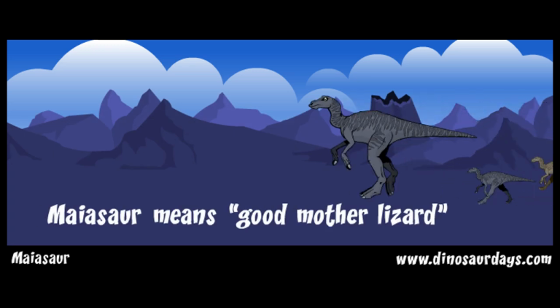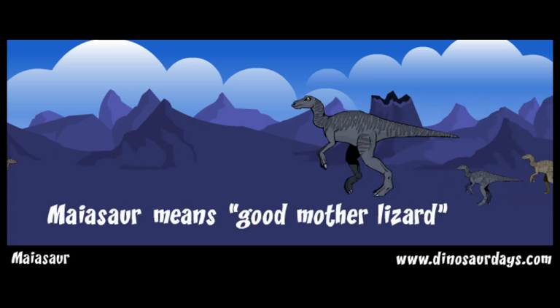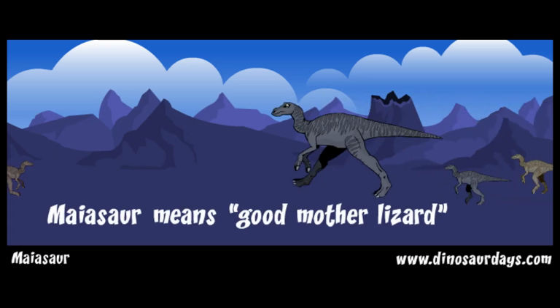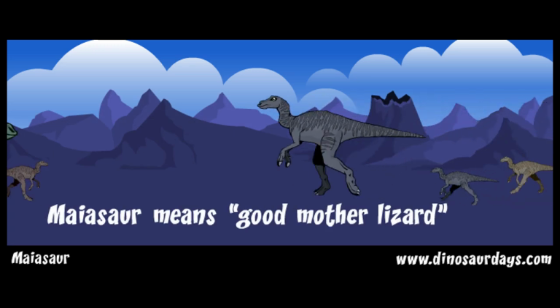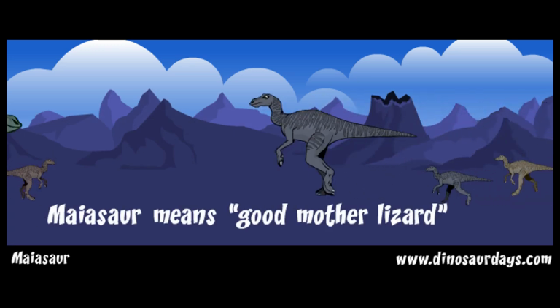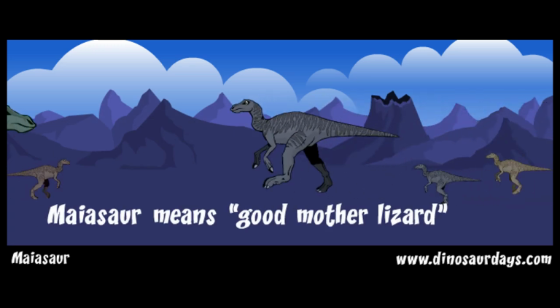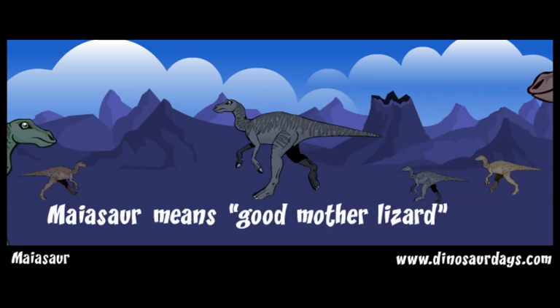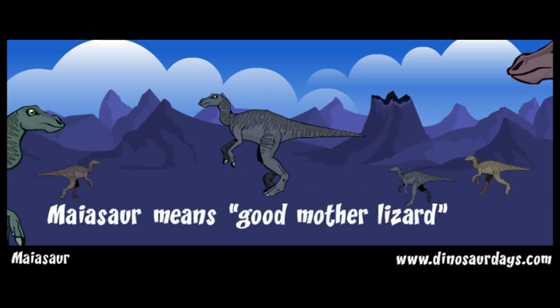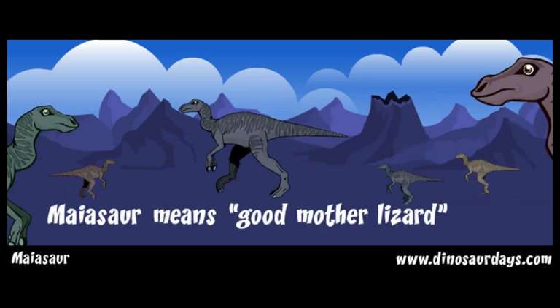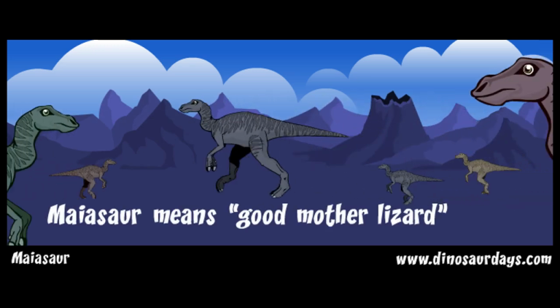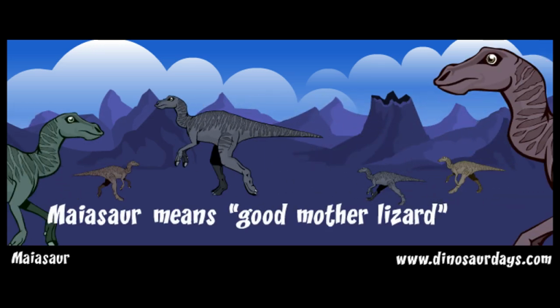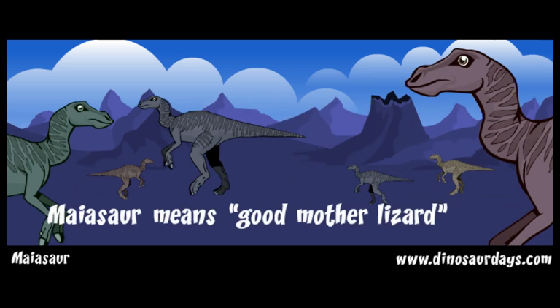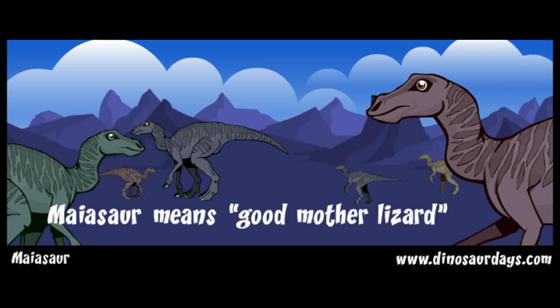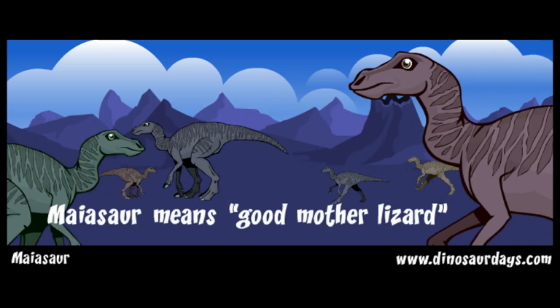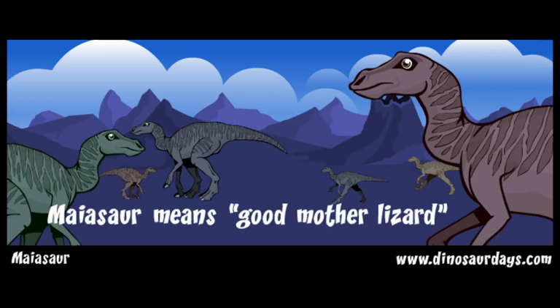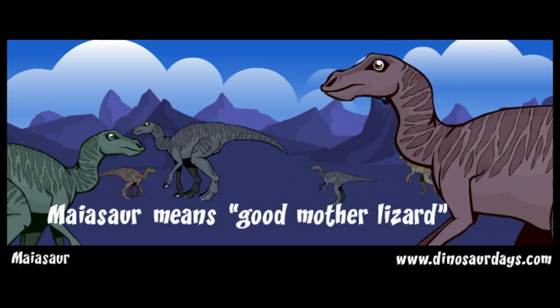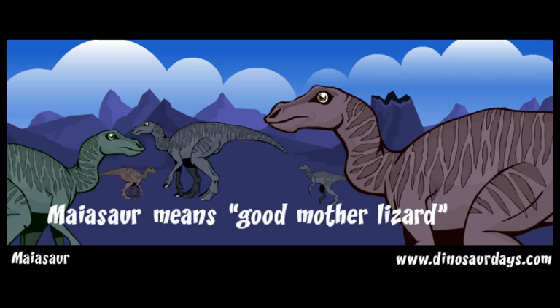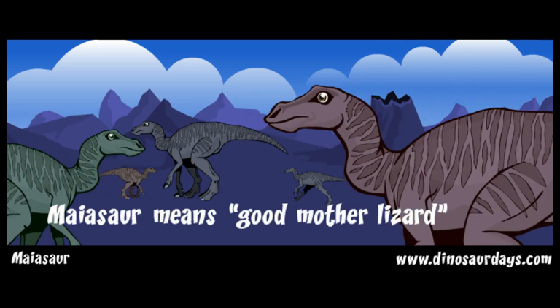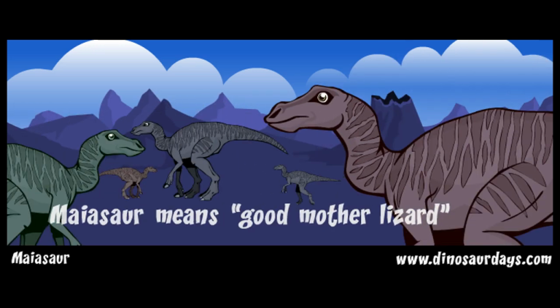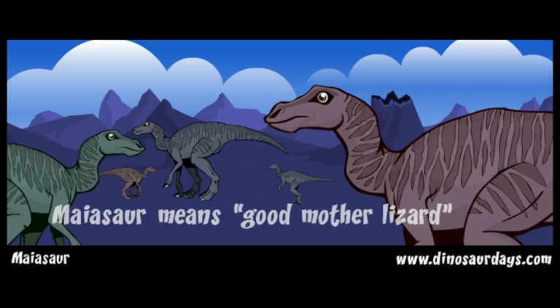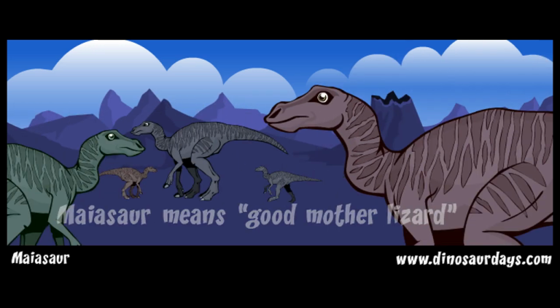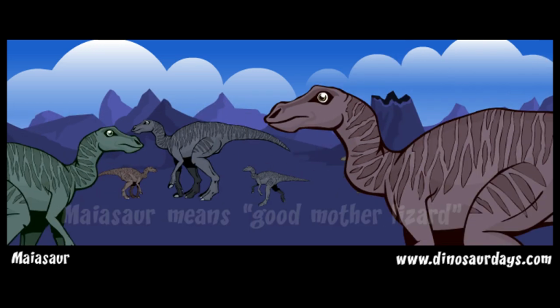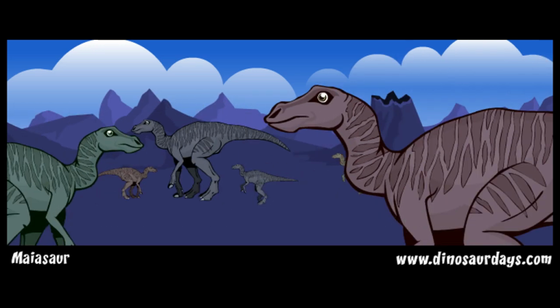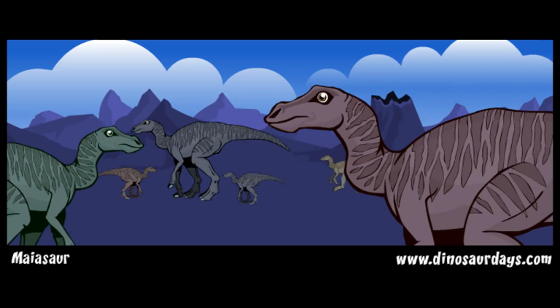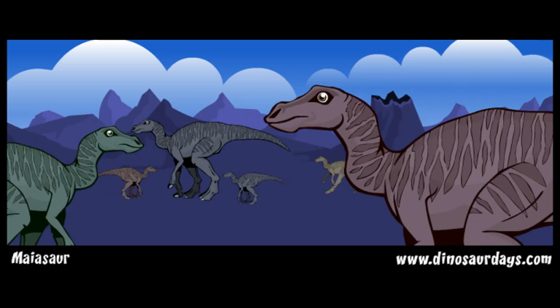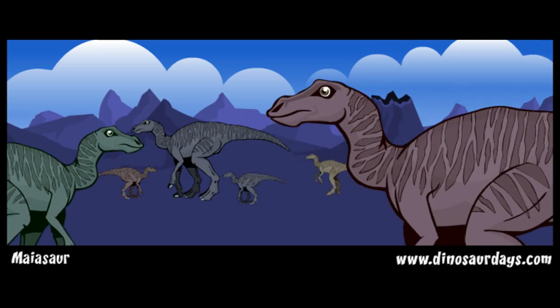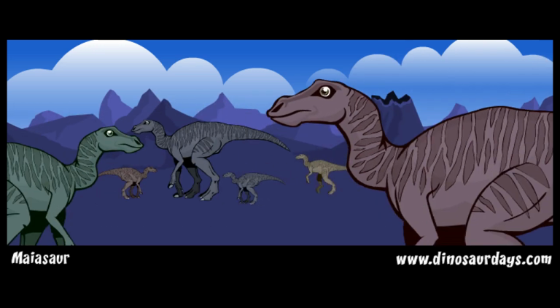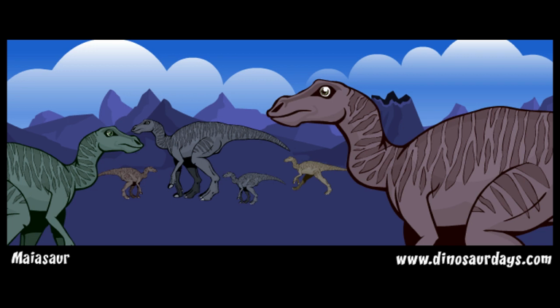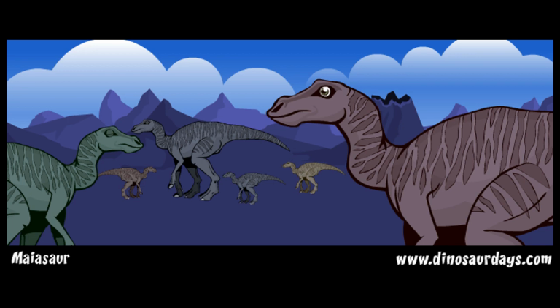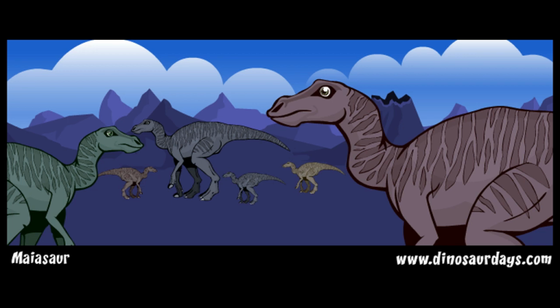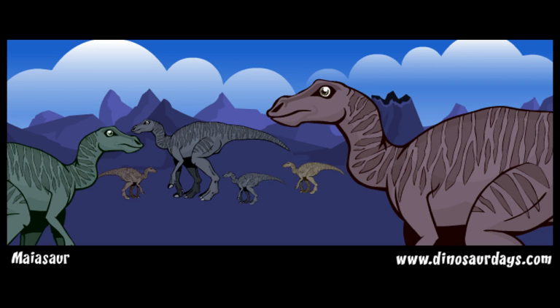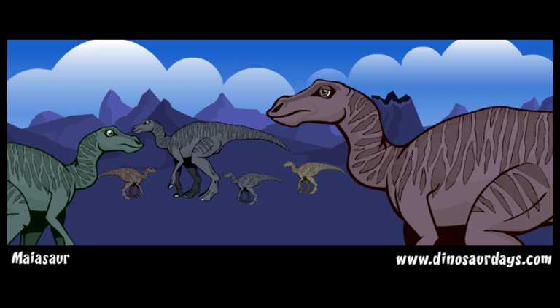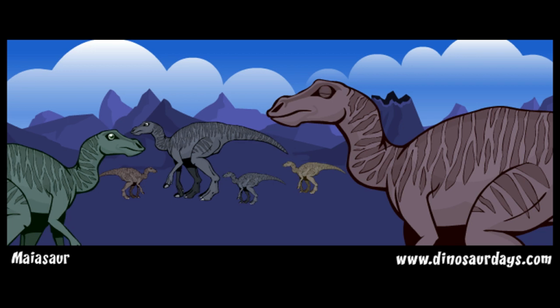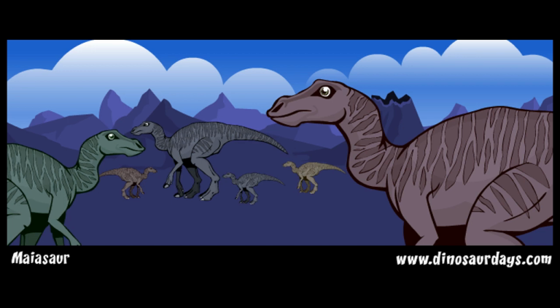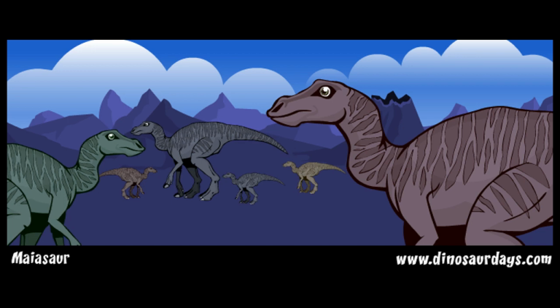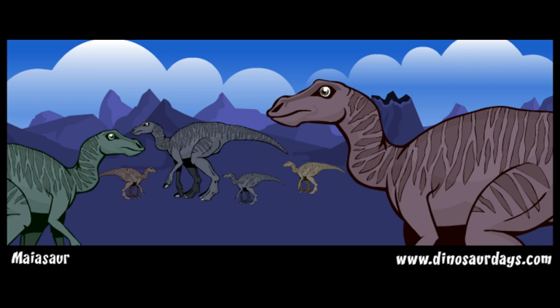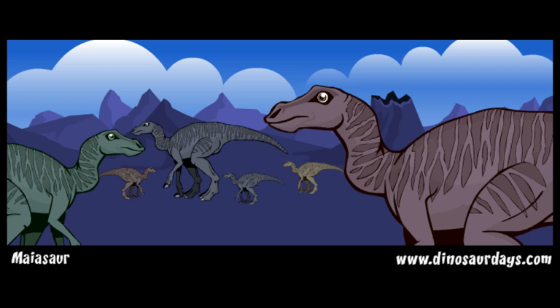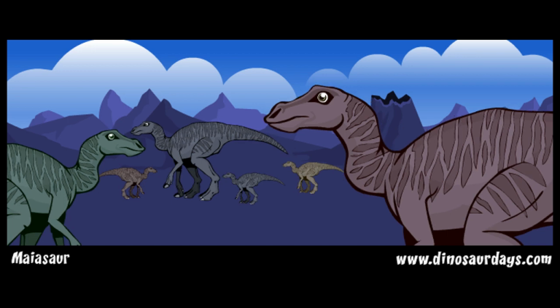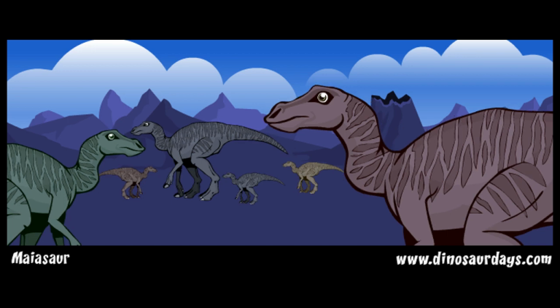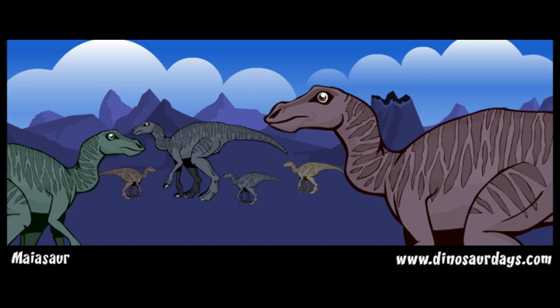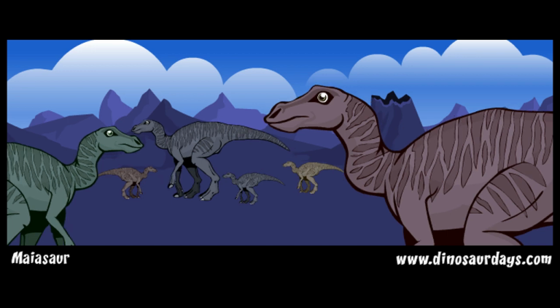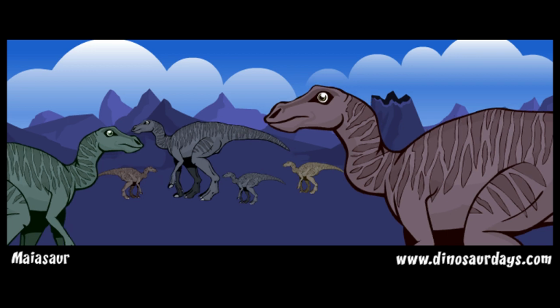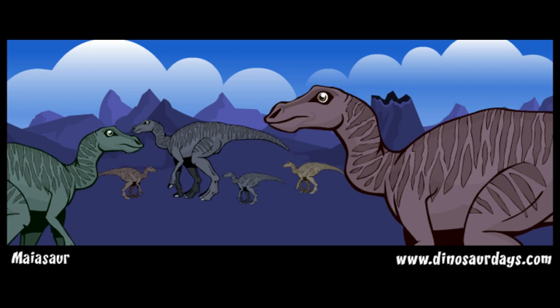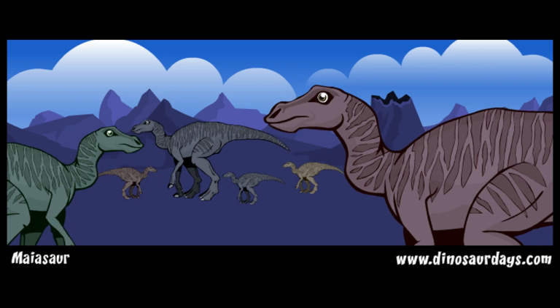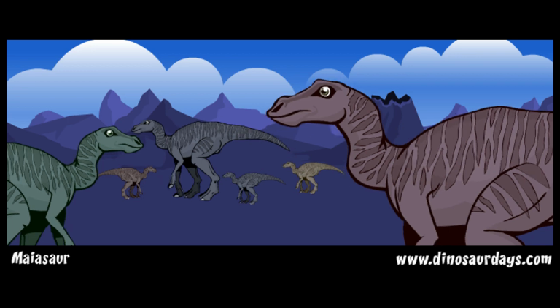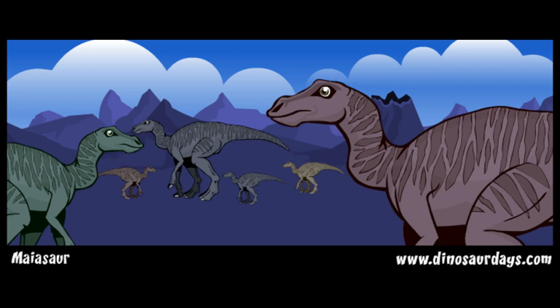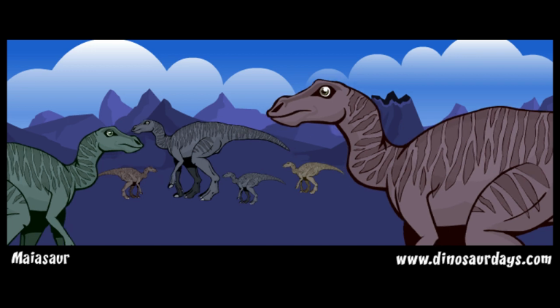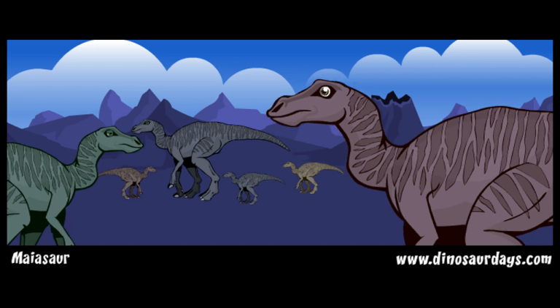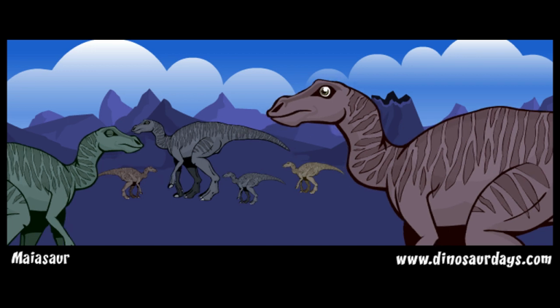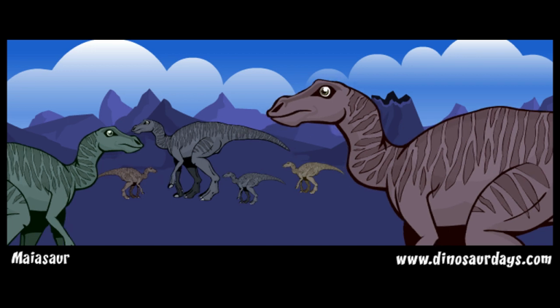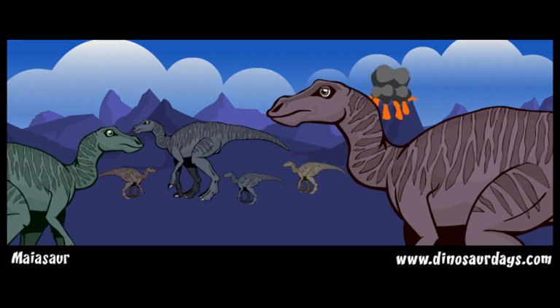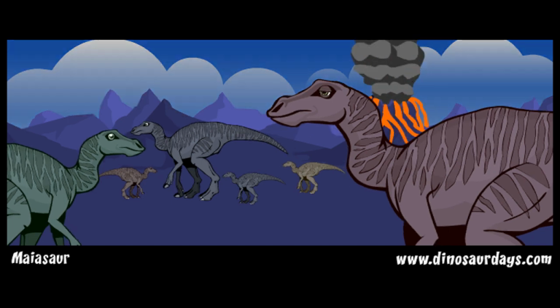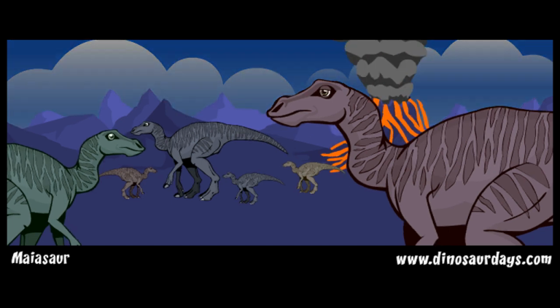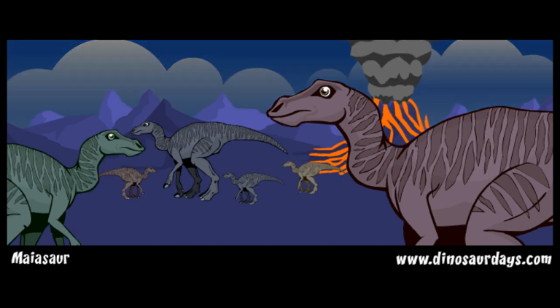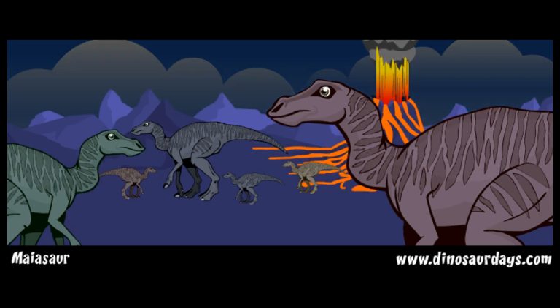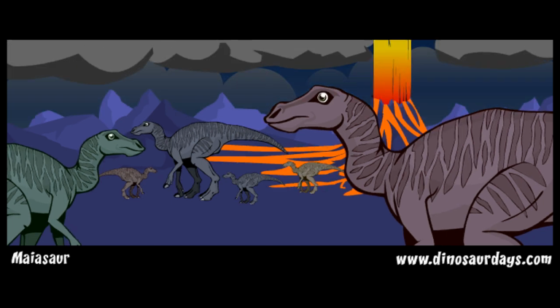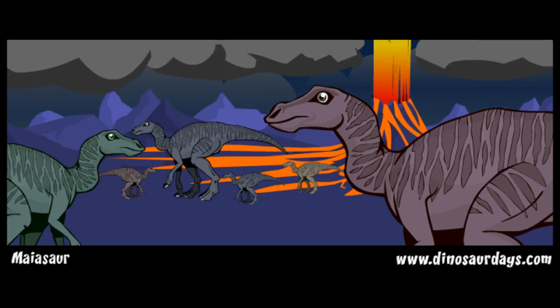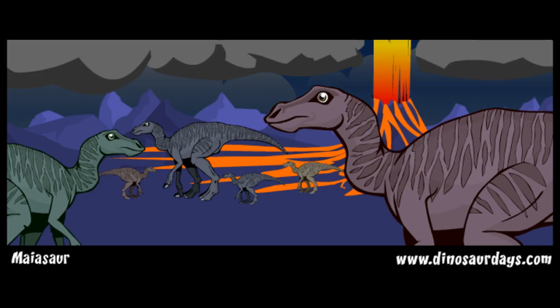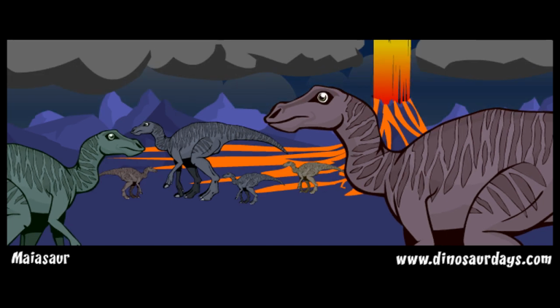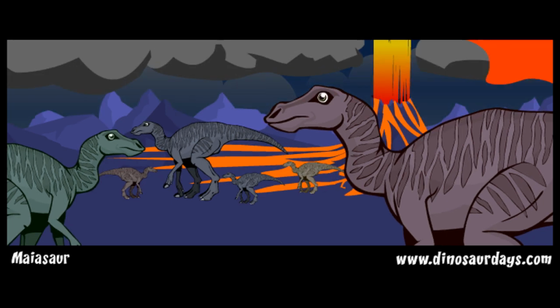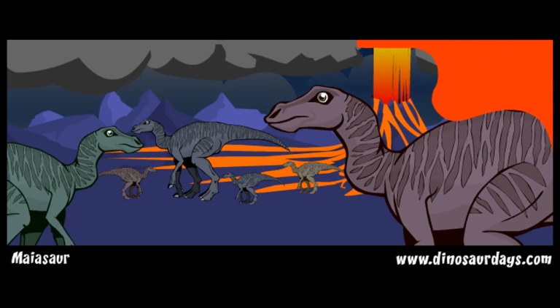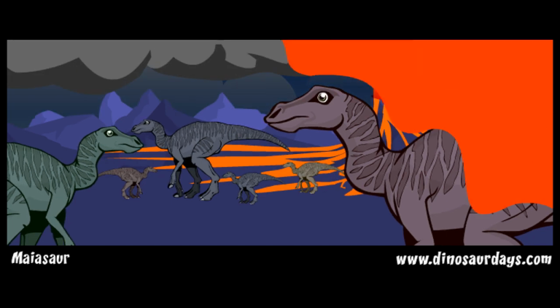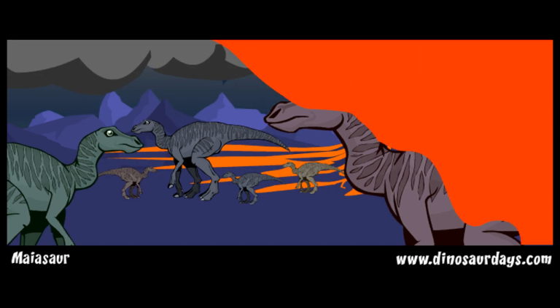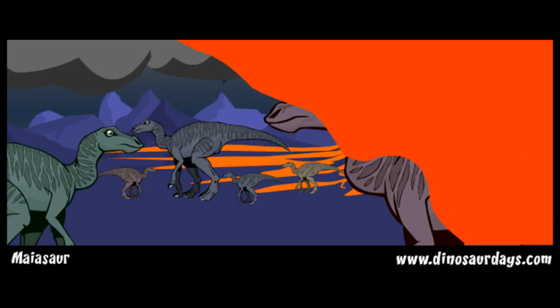The Egg Mountain group of myosaur probably all died at the same time, buried during a big volcano eruption.